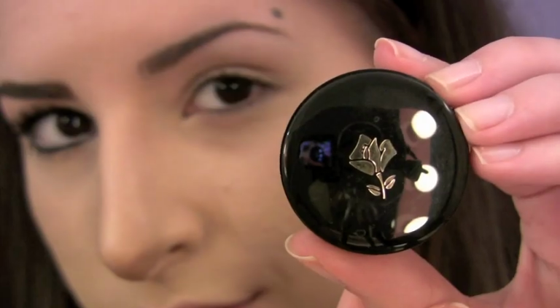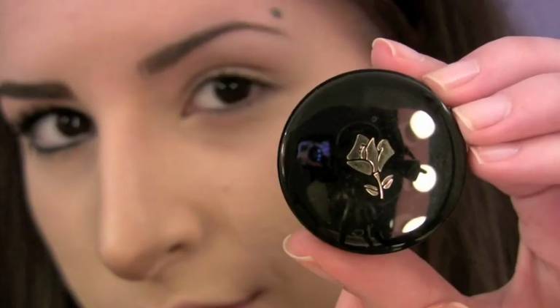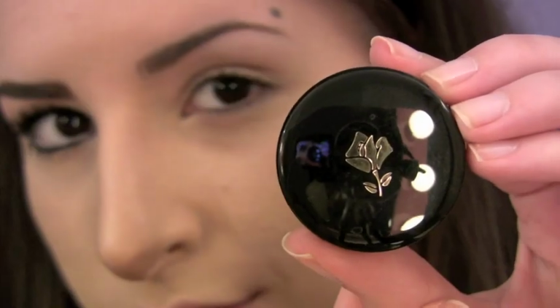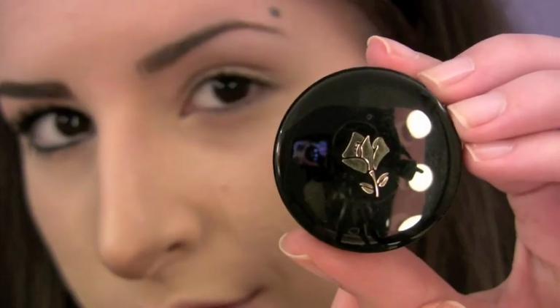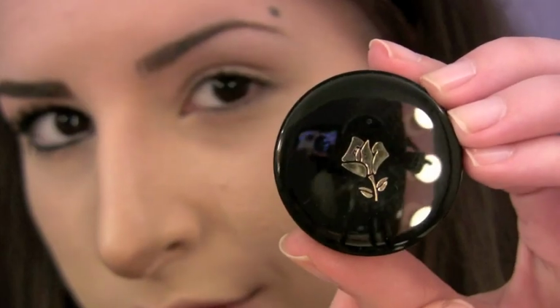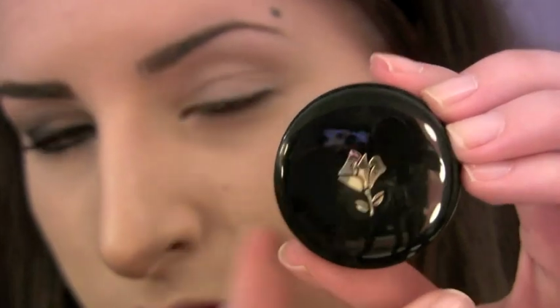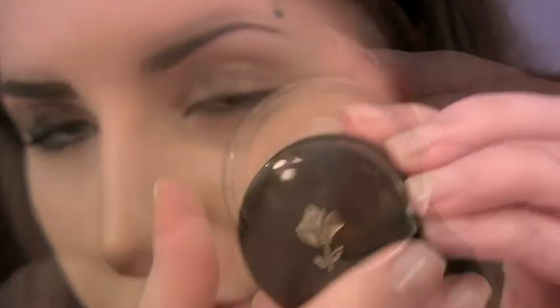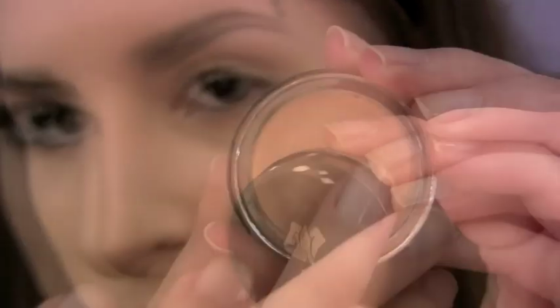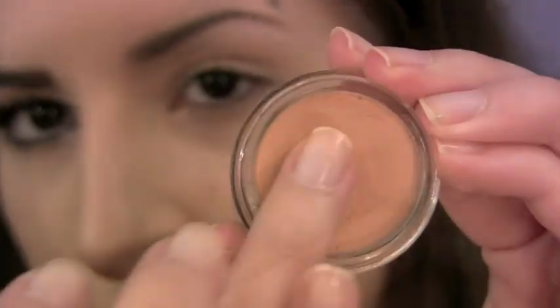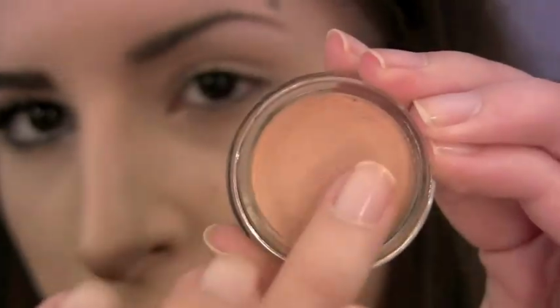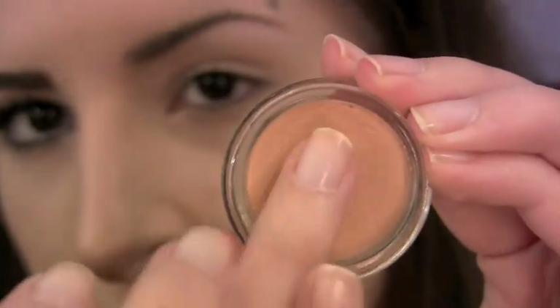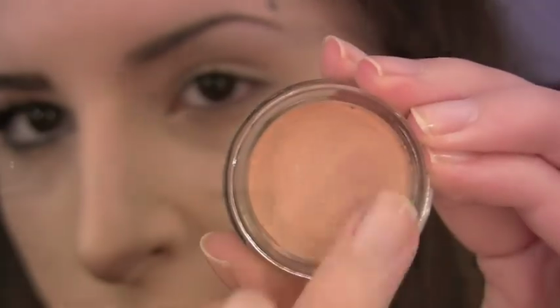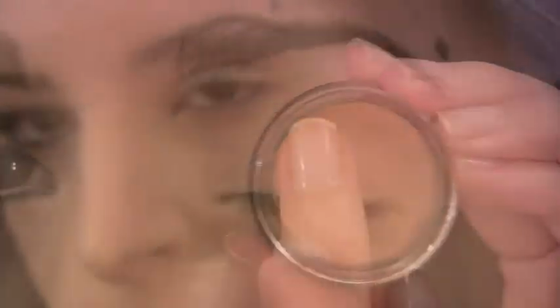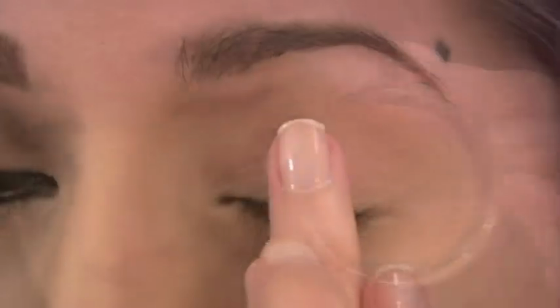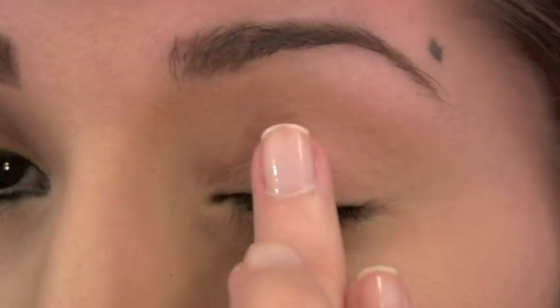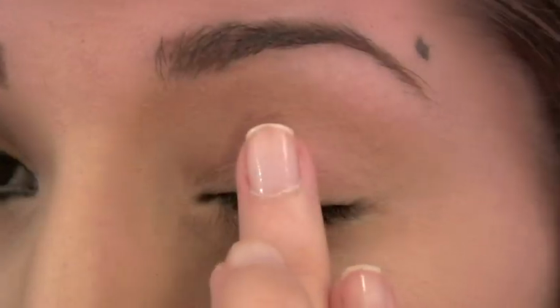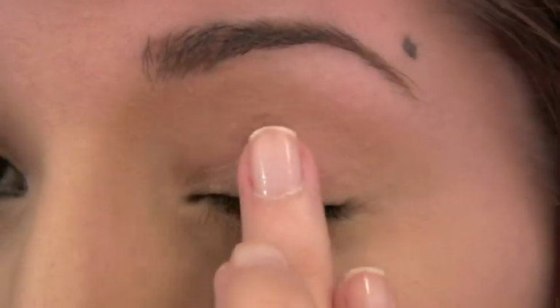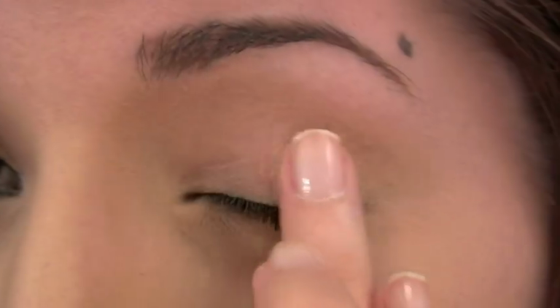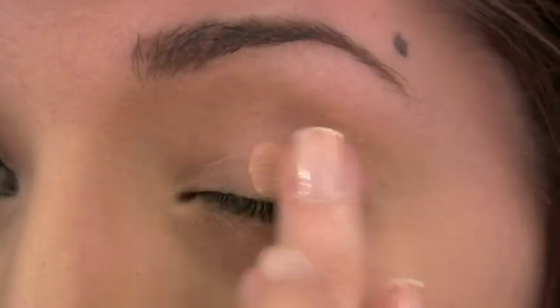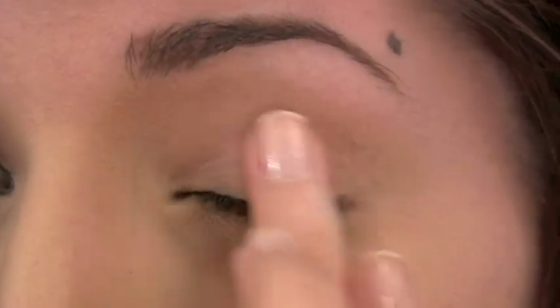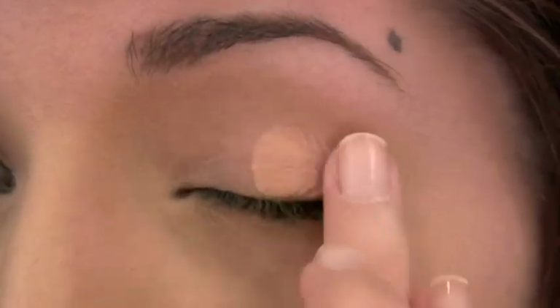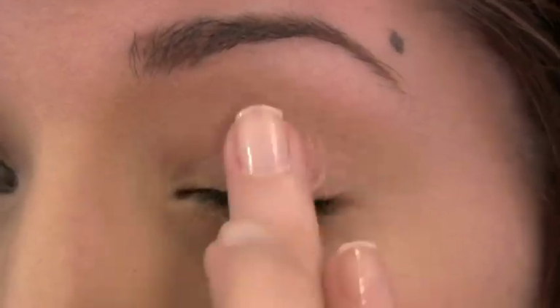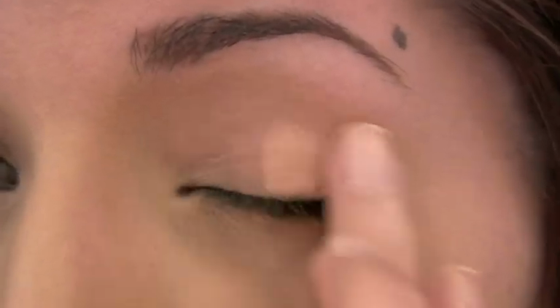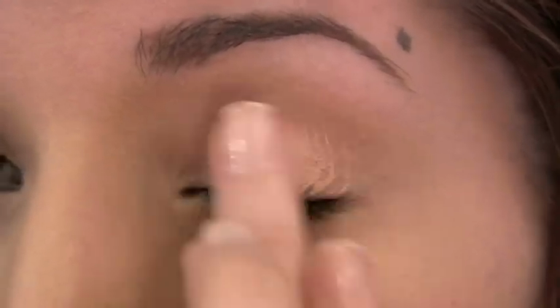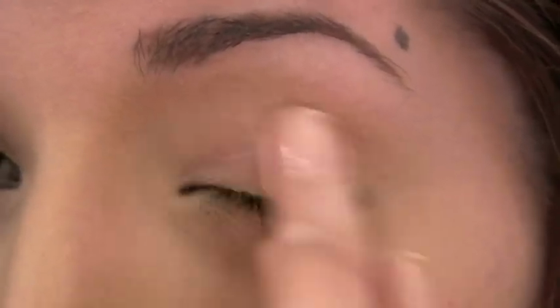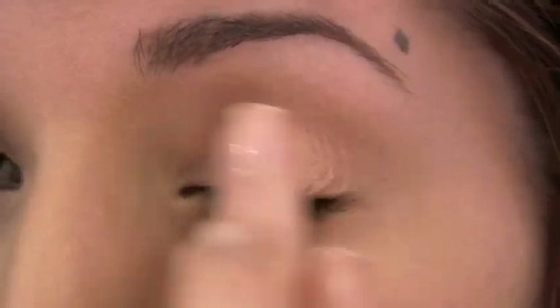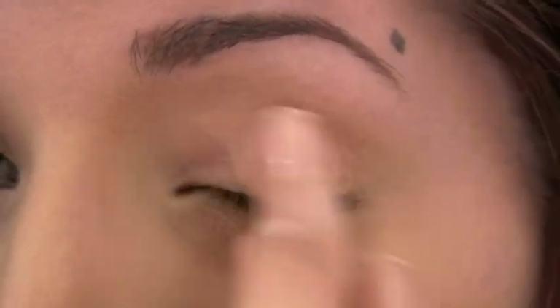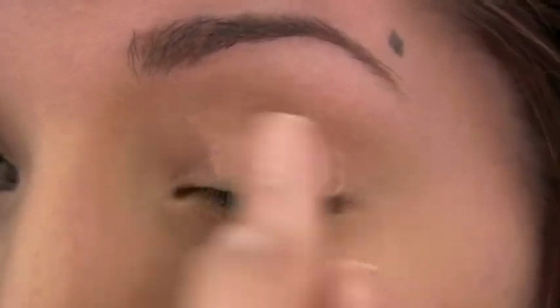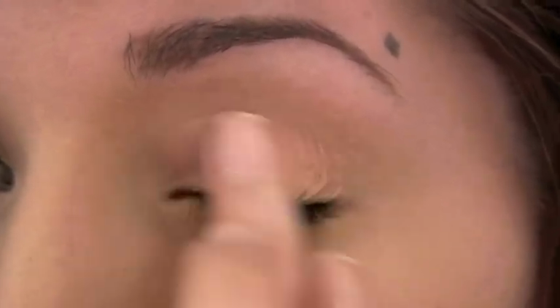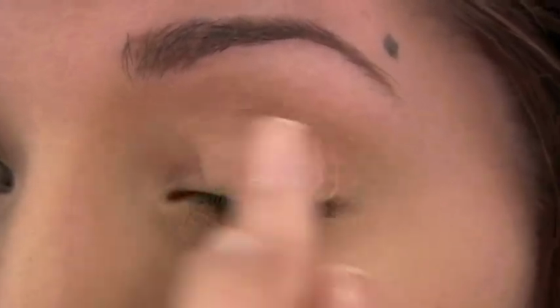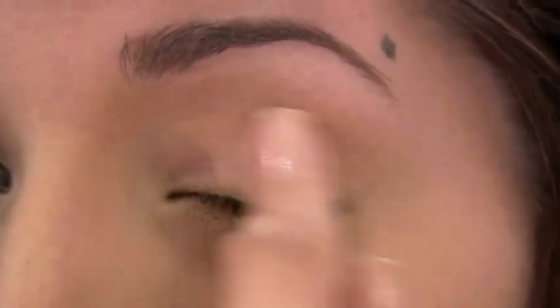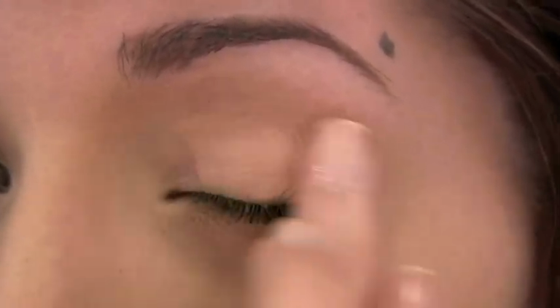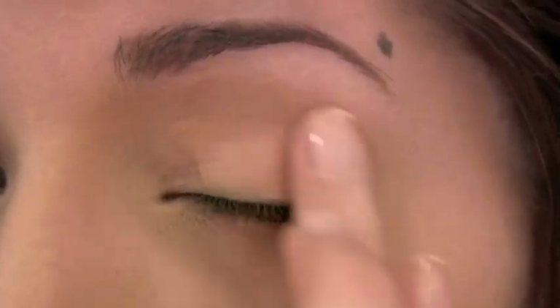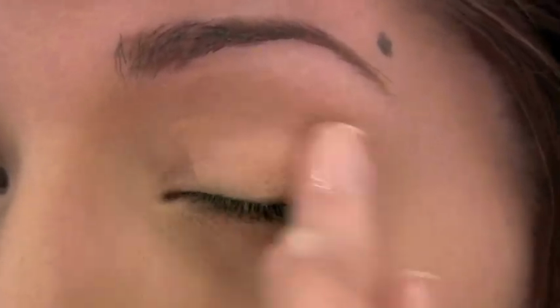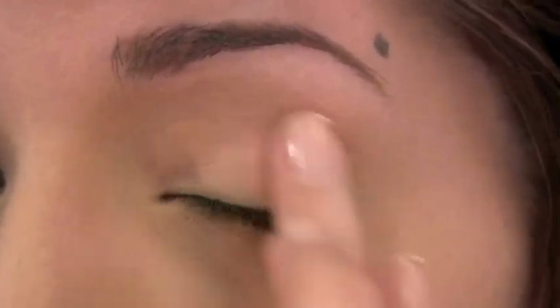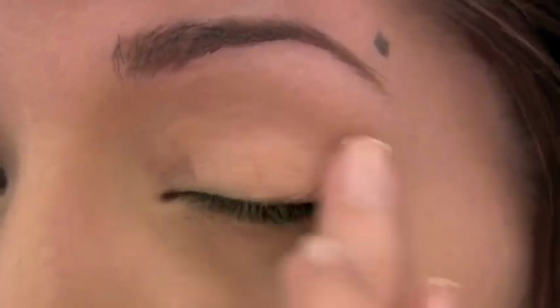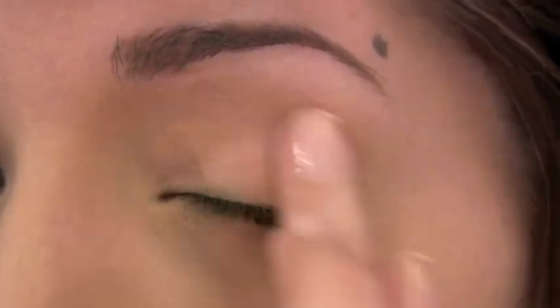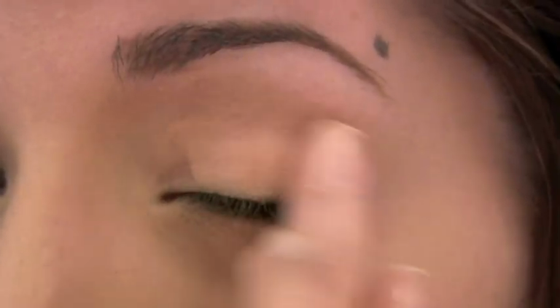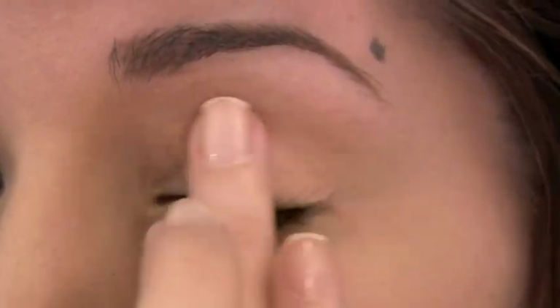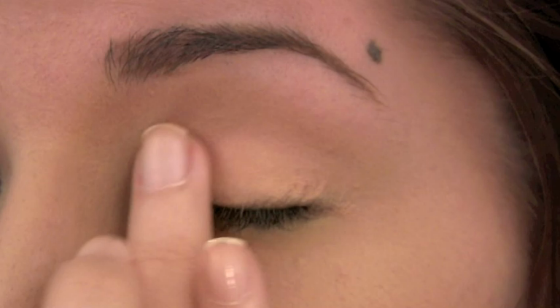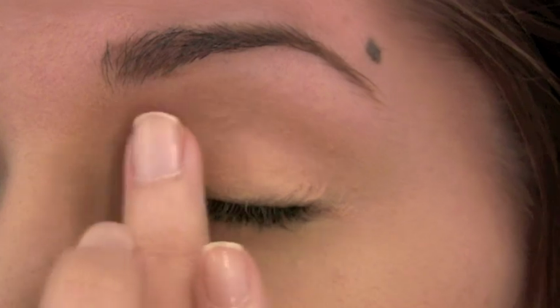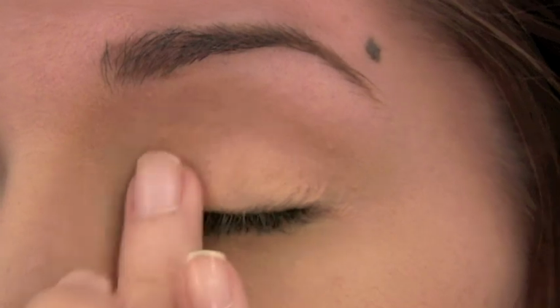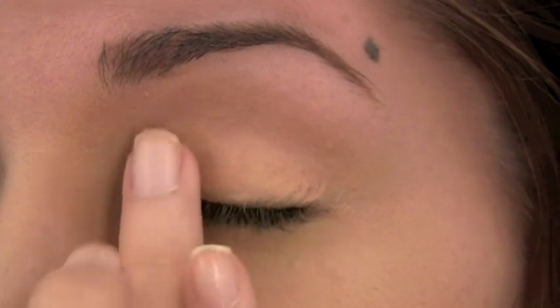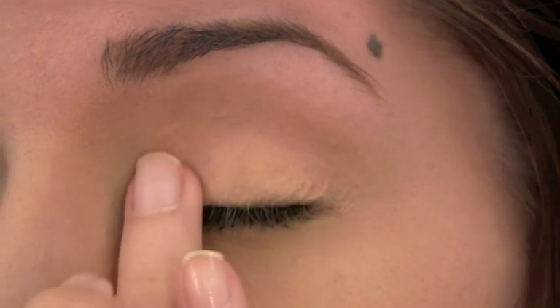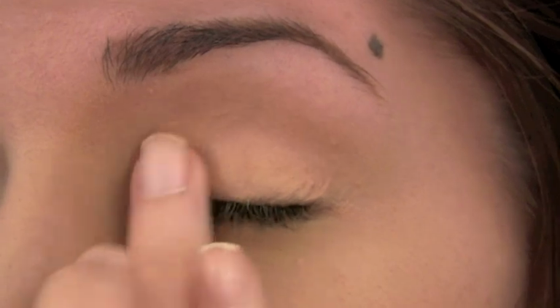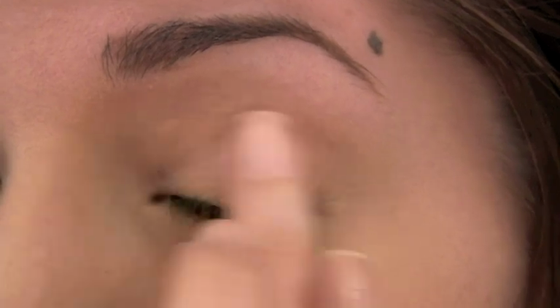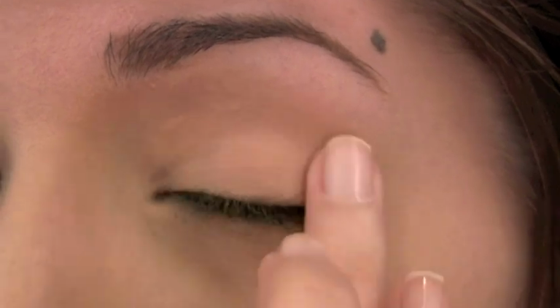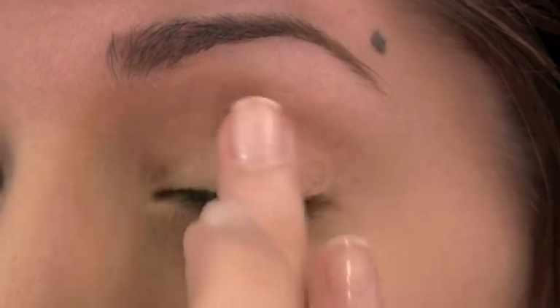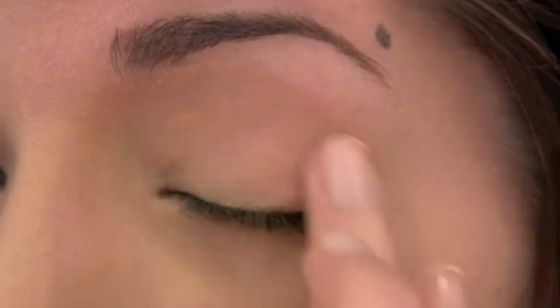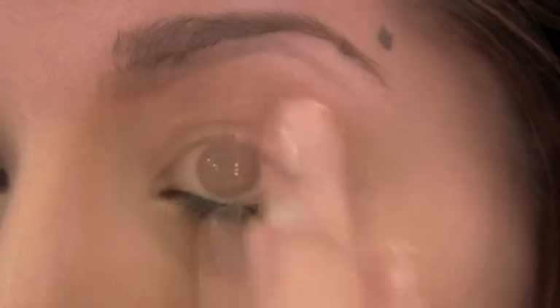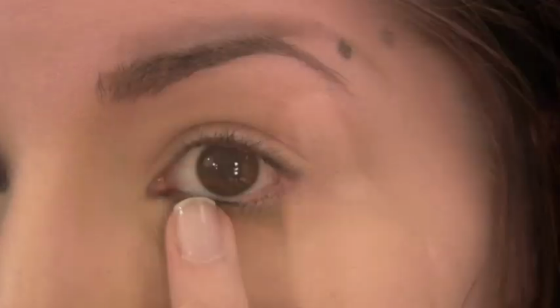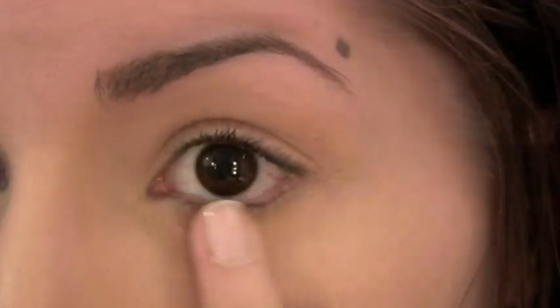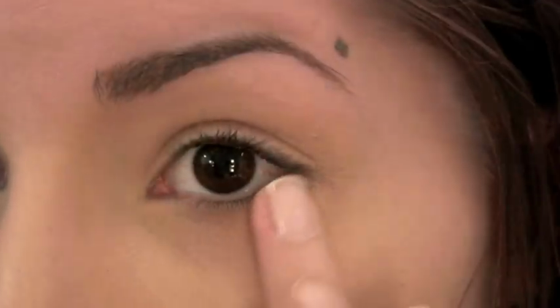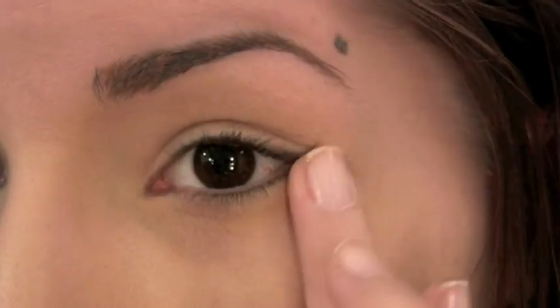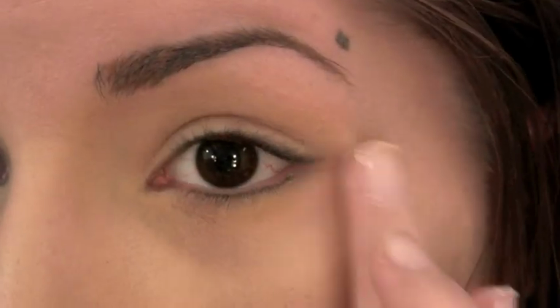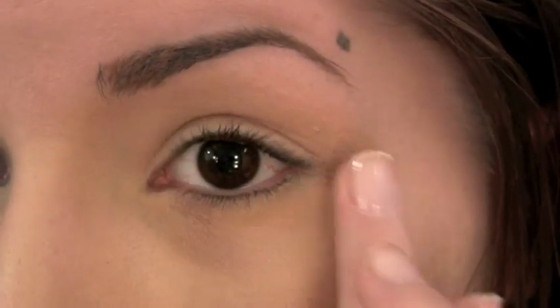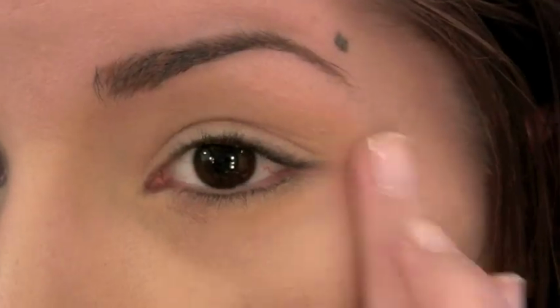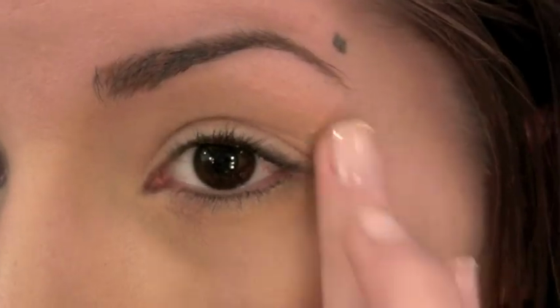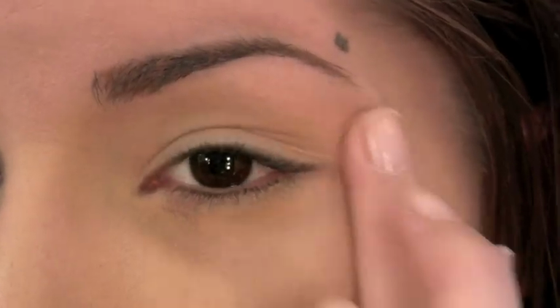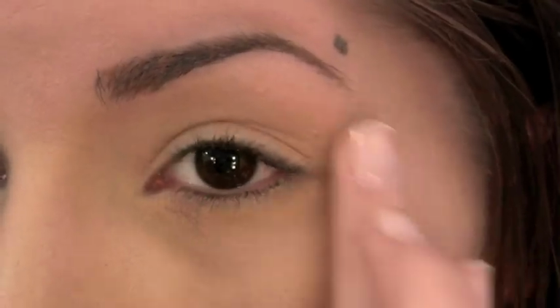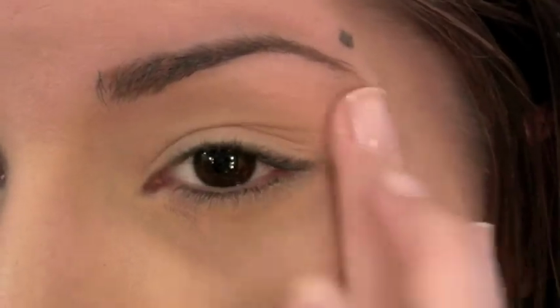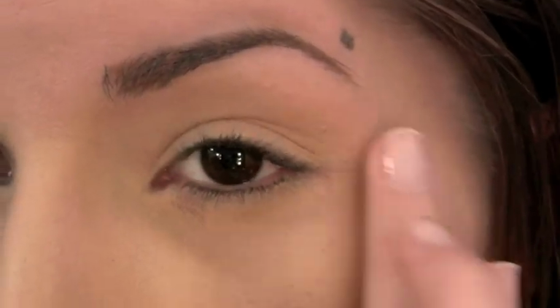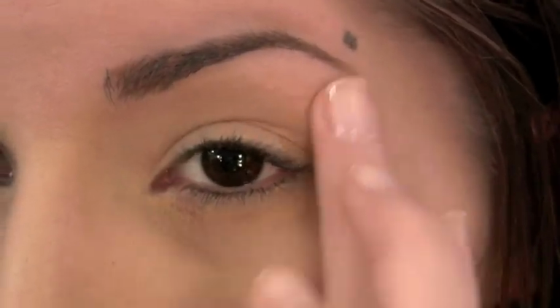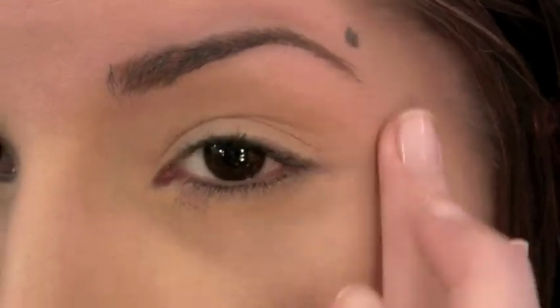As always, you want to begin by priming your lids with an eyeshadow primer to prevent any creasing and keep your eyeshadows from fading or slipping around.